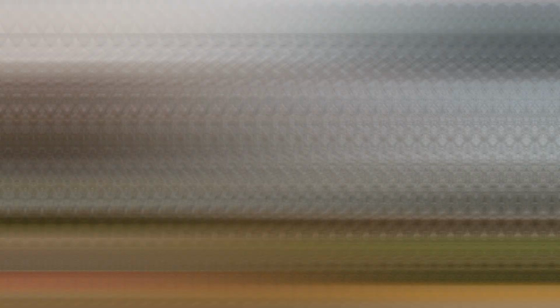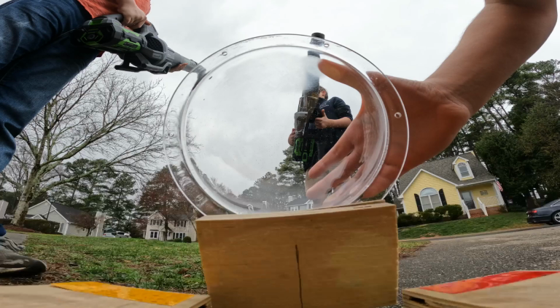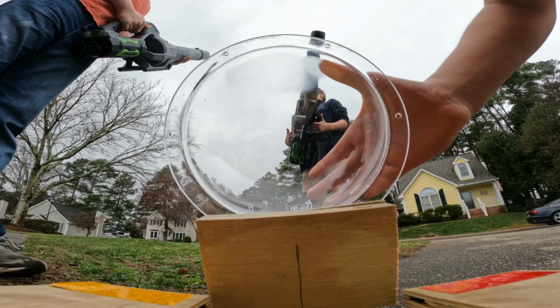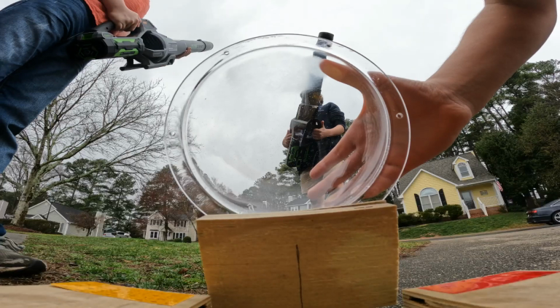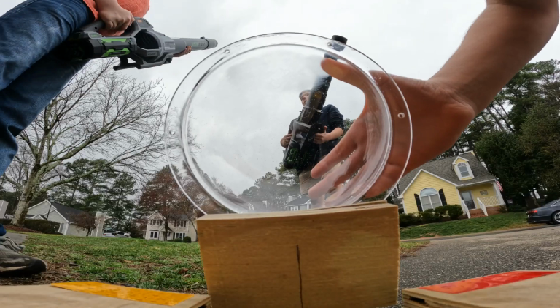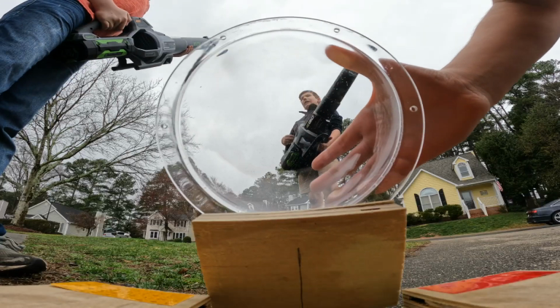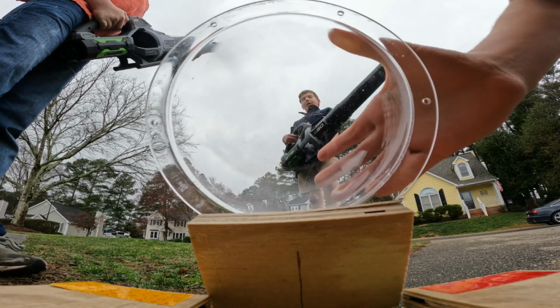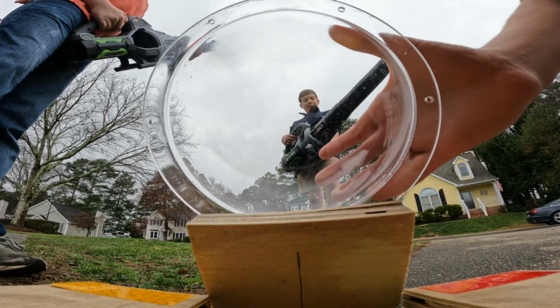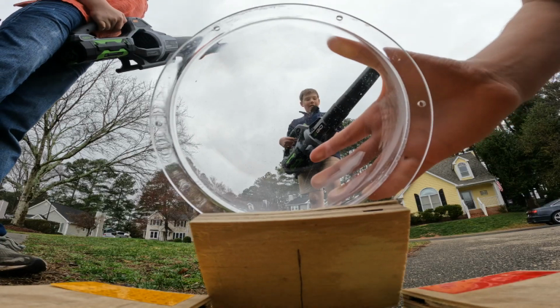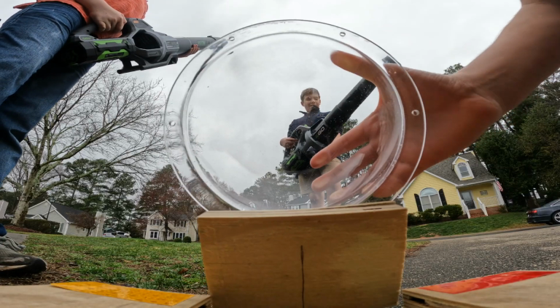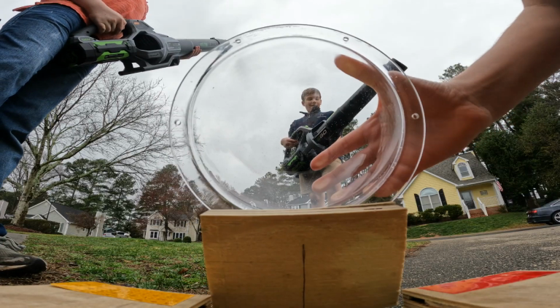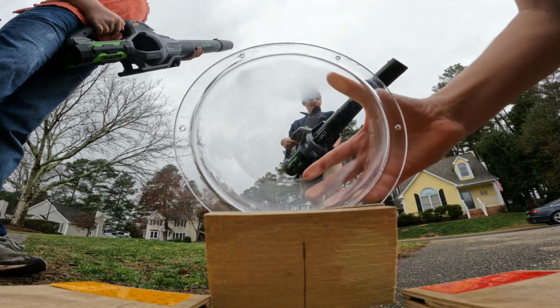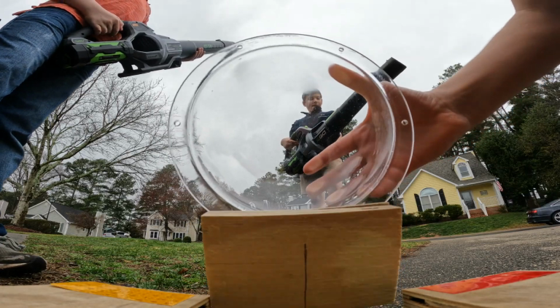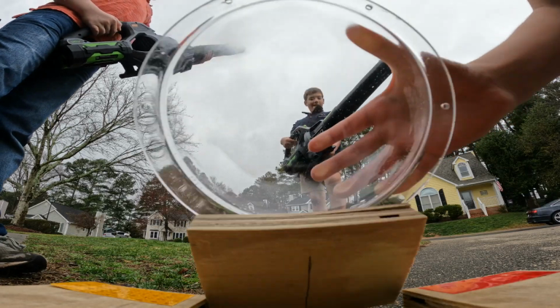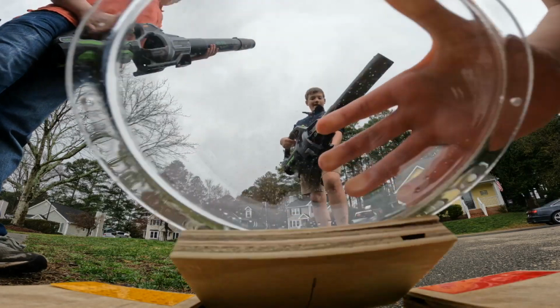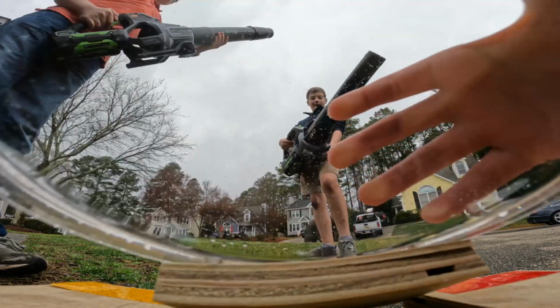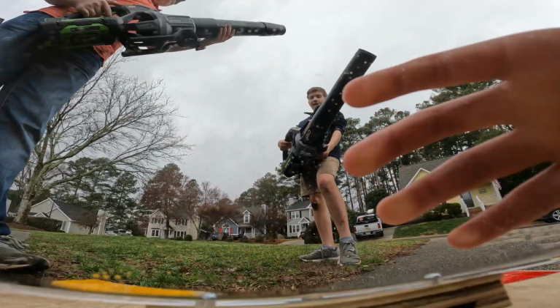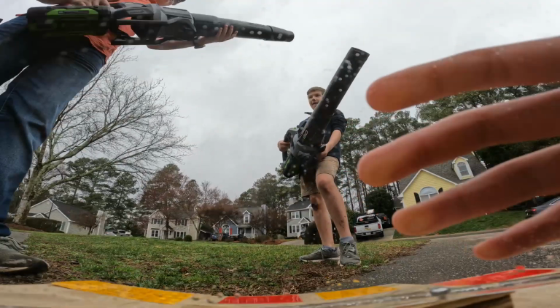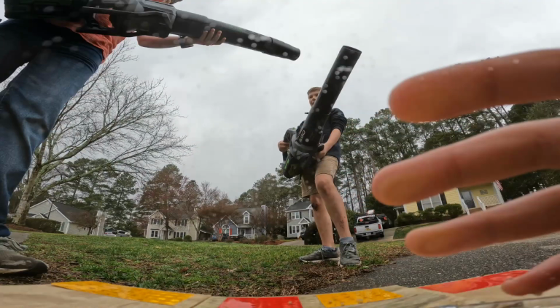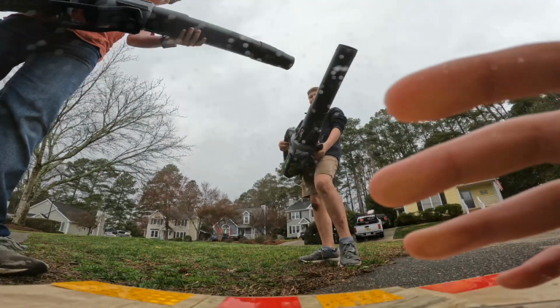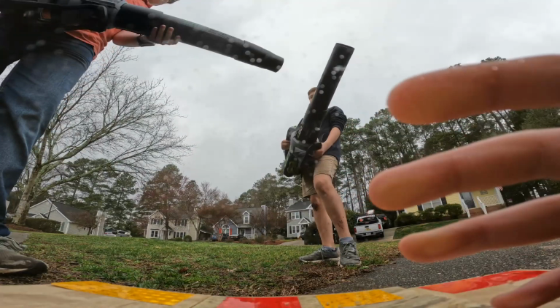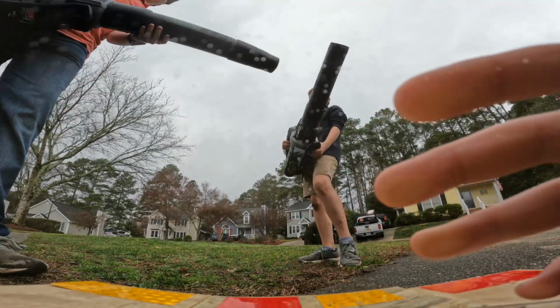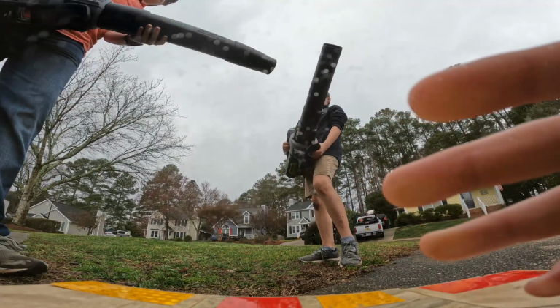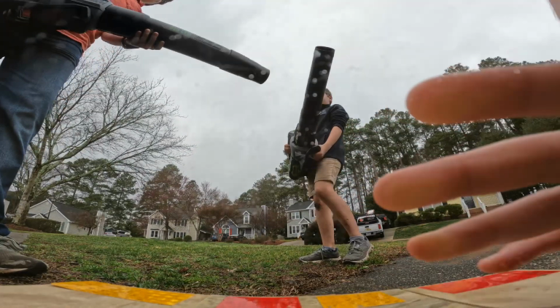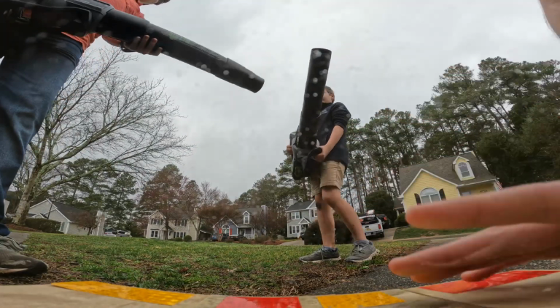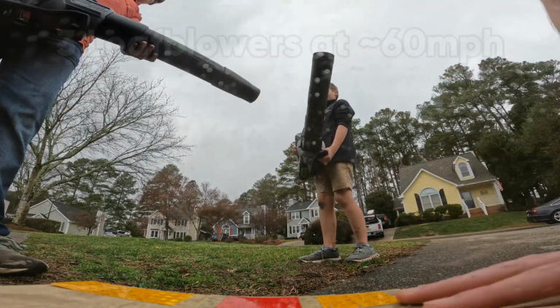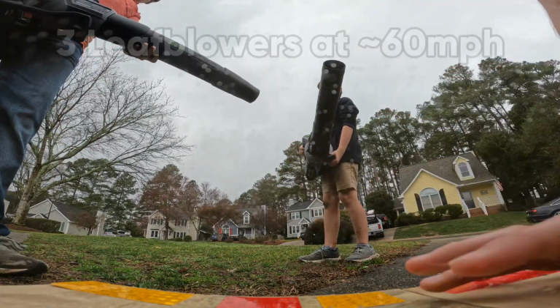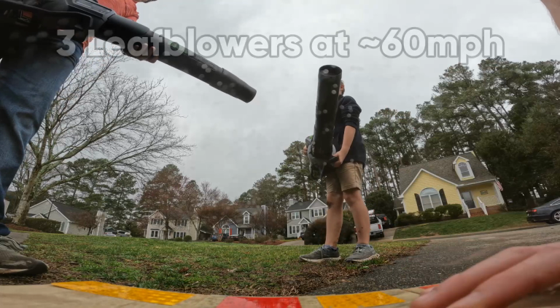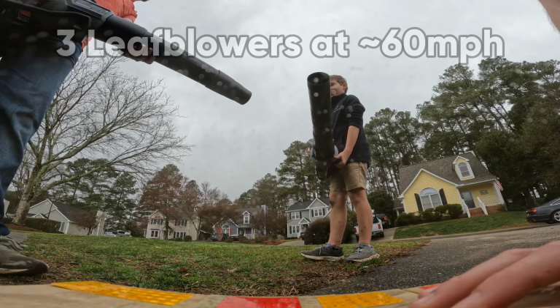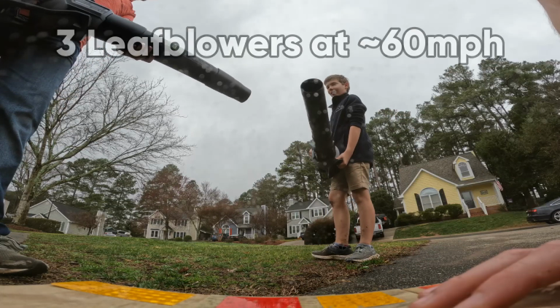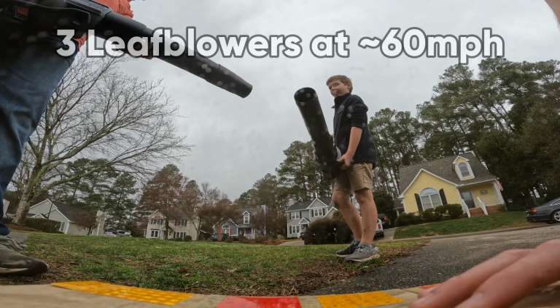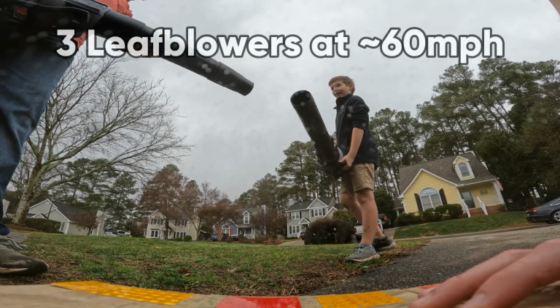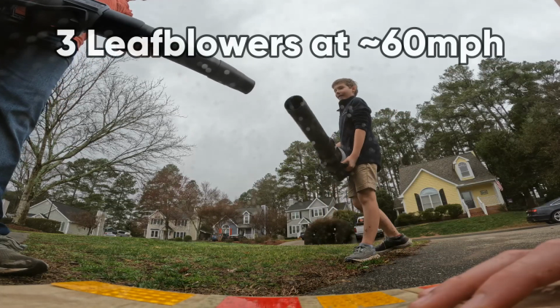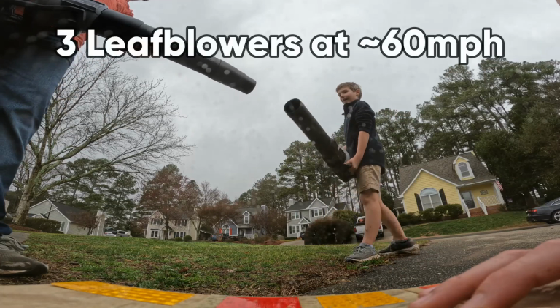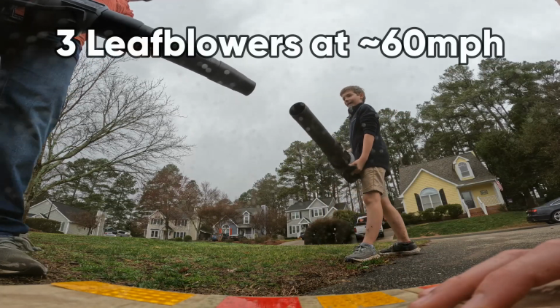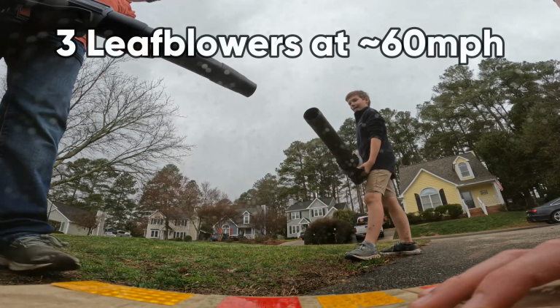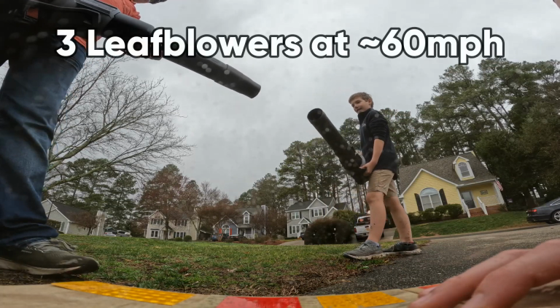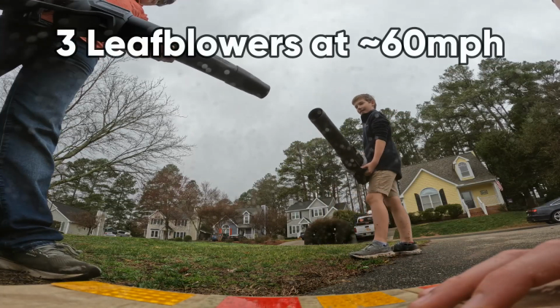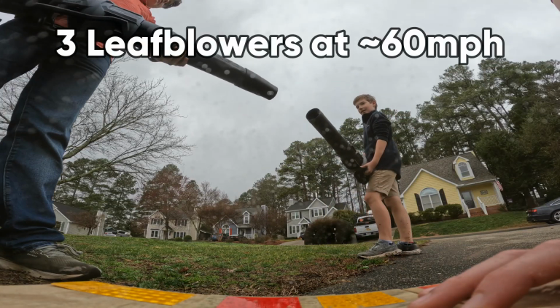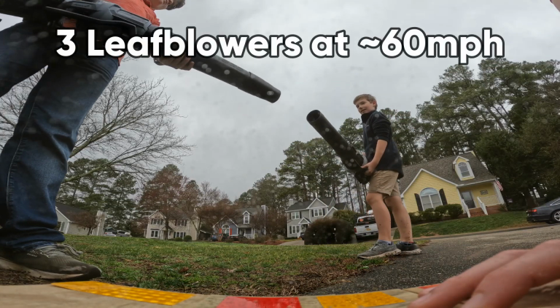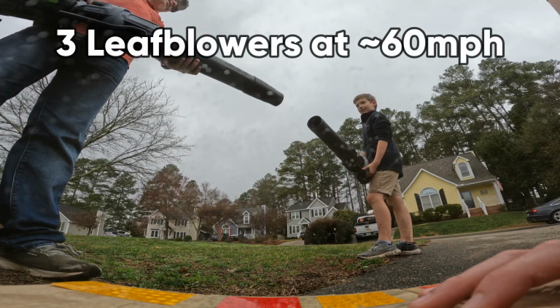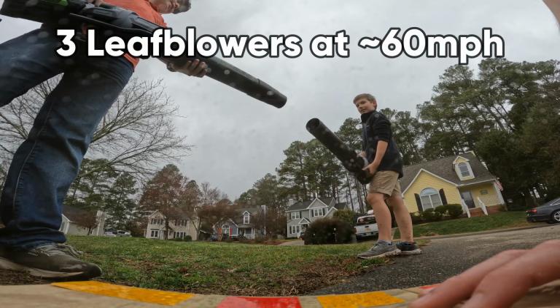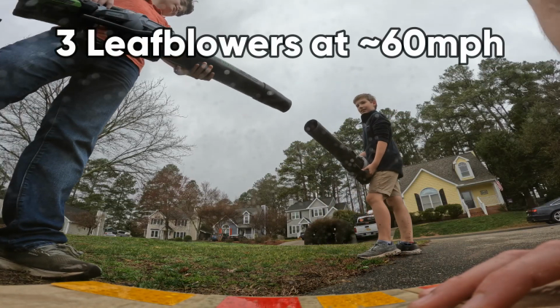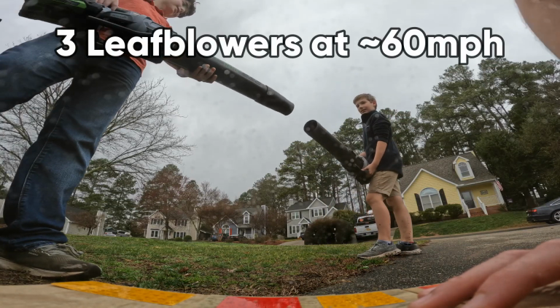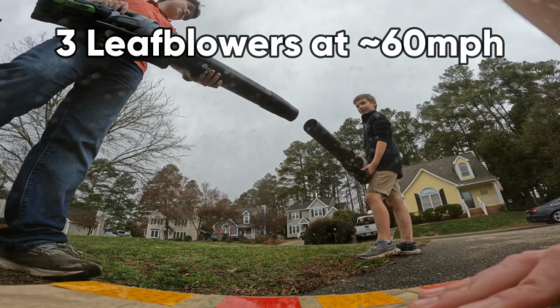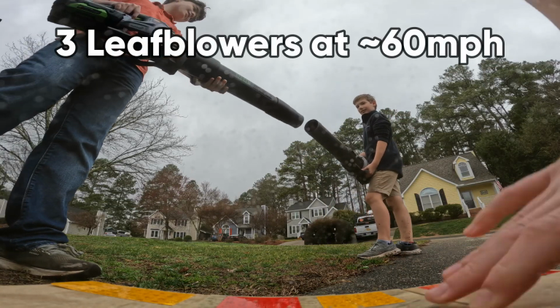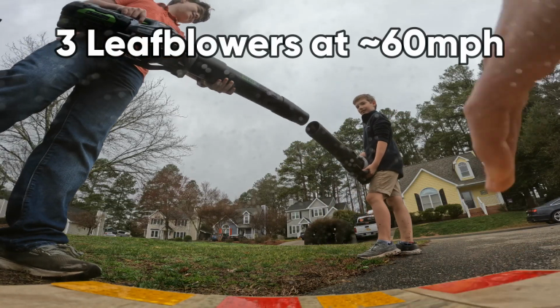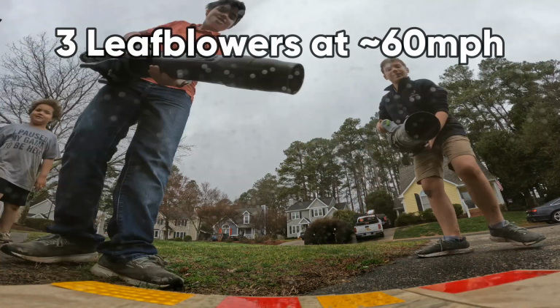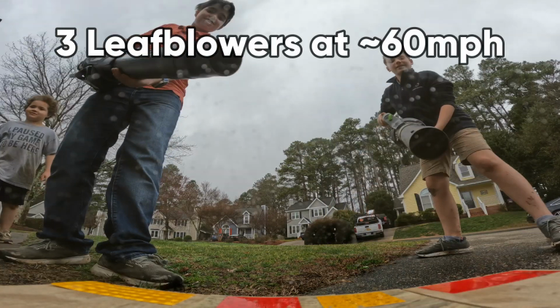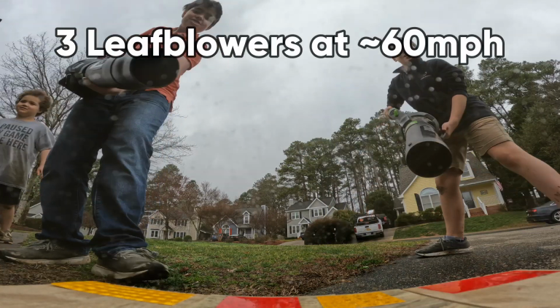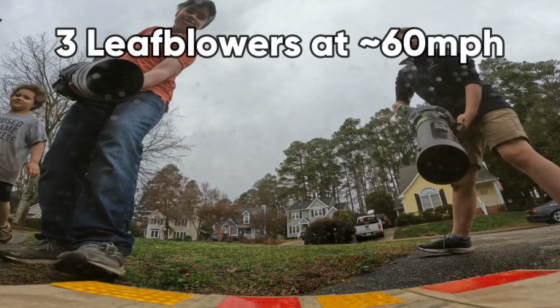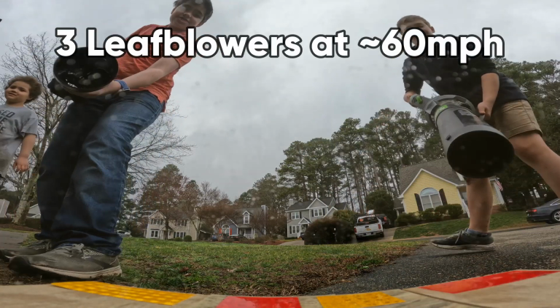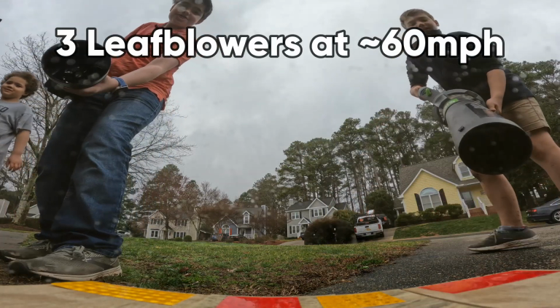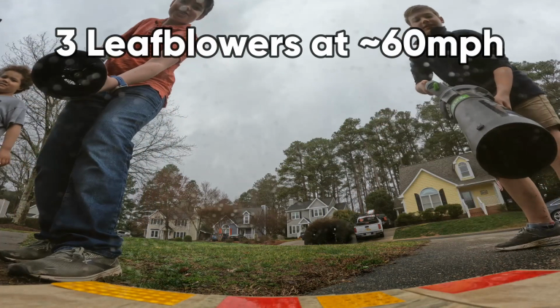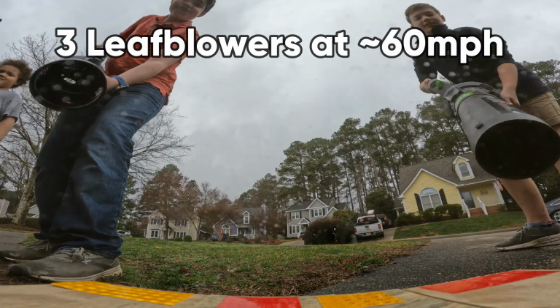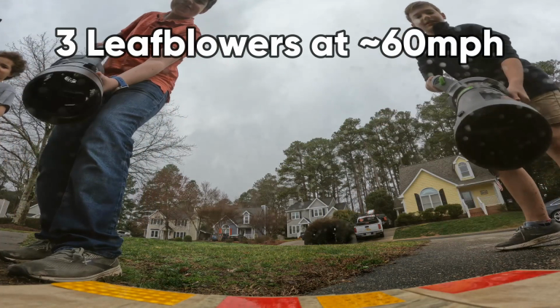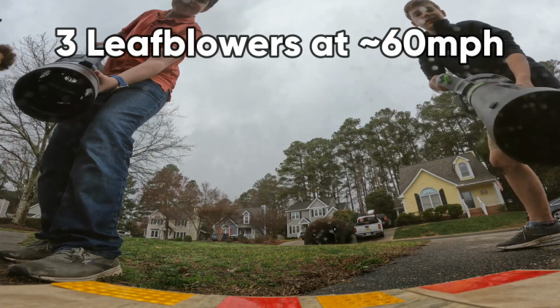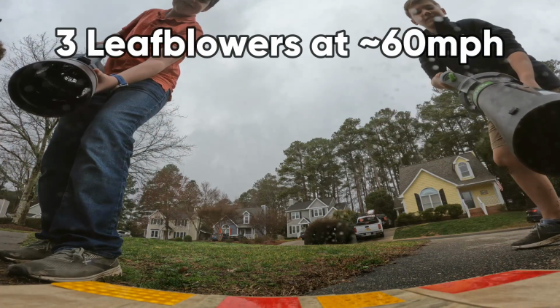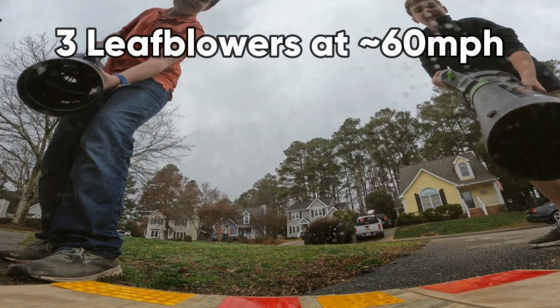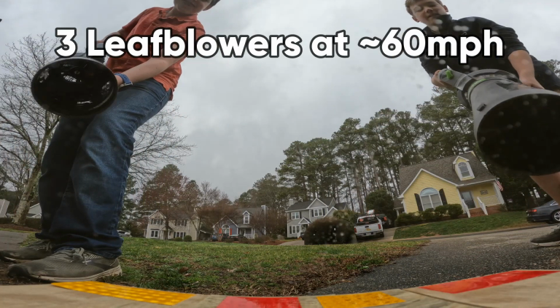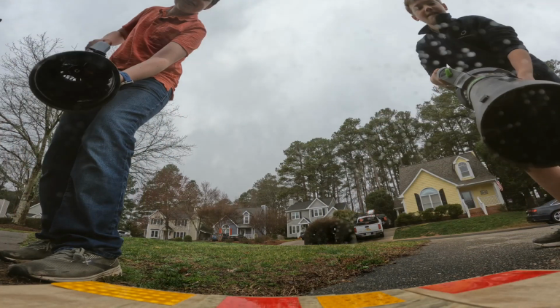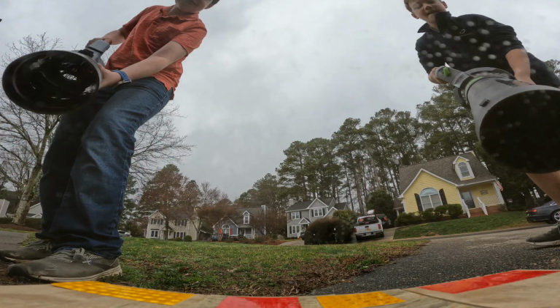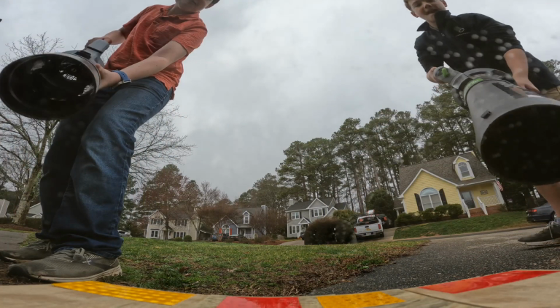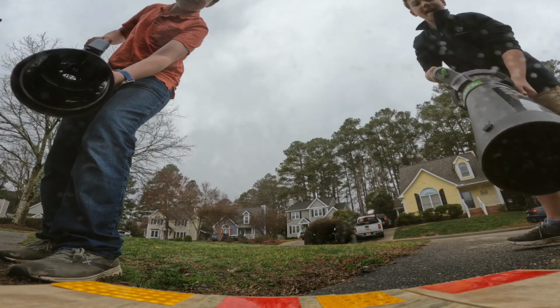So I grabbed an army of leaf blowers. All these blow at around 60 miles per hour, and I told them all to go at different places — and here you go.